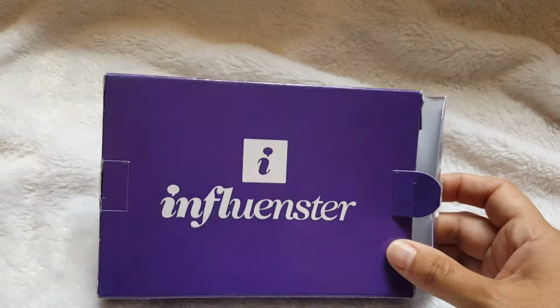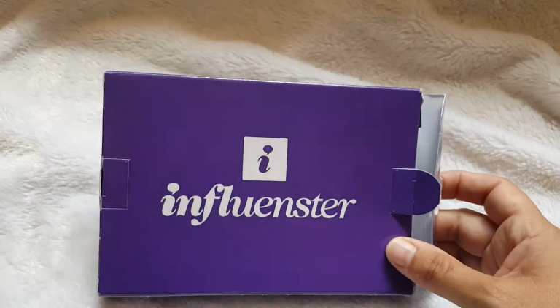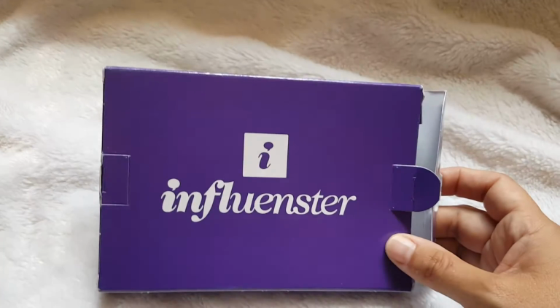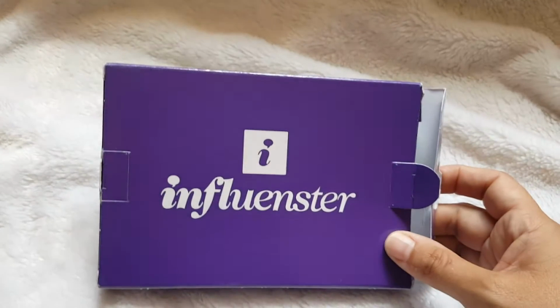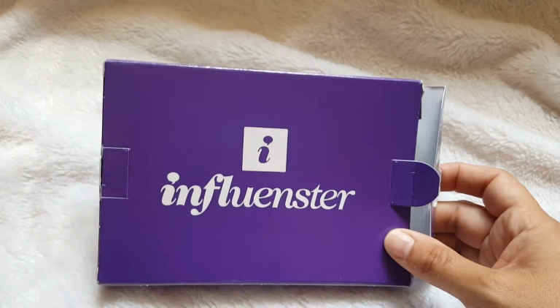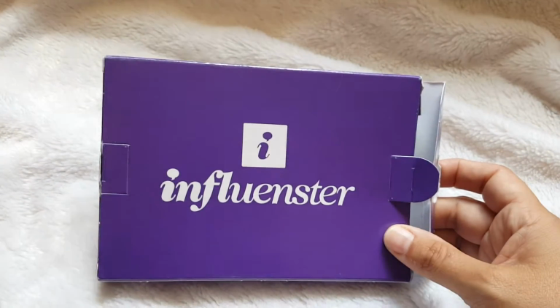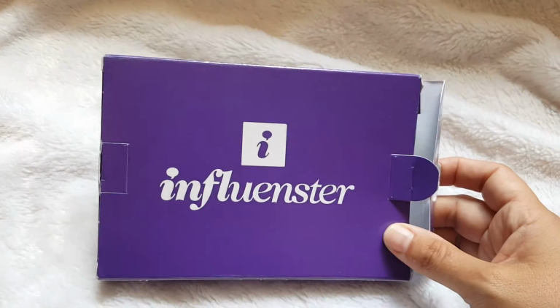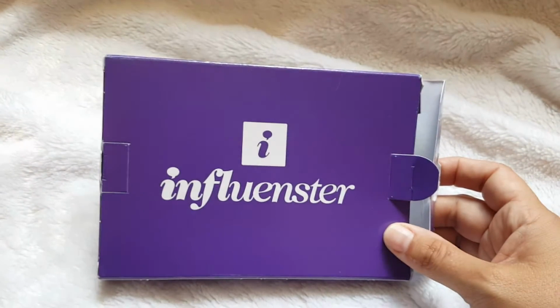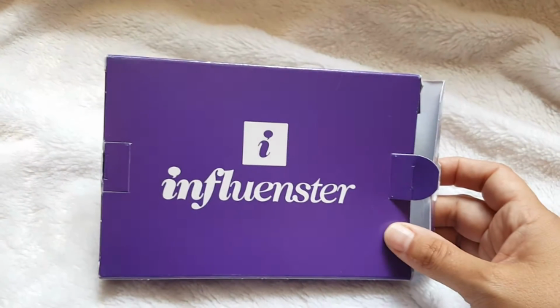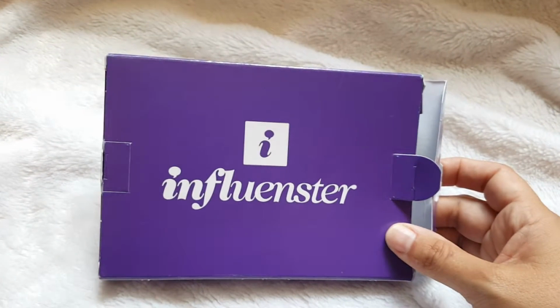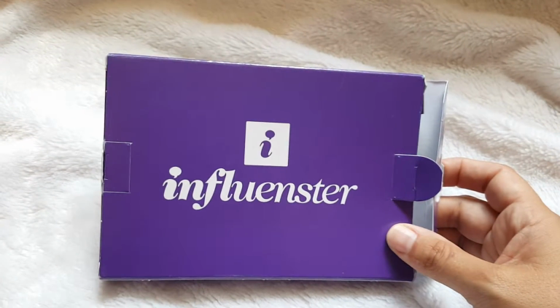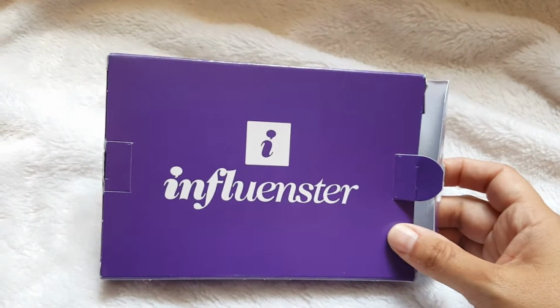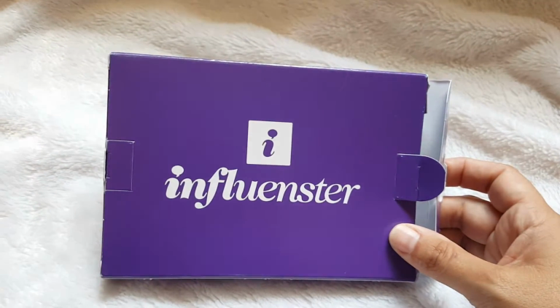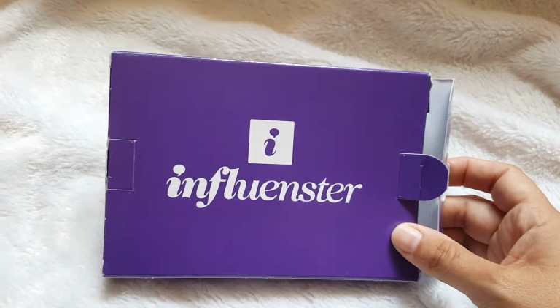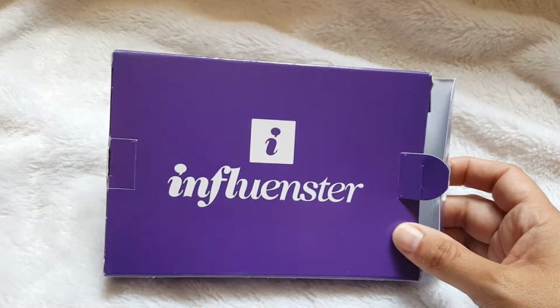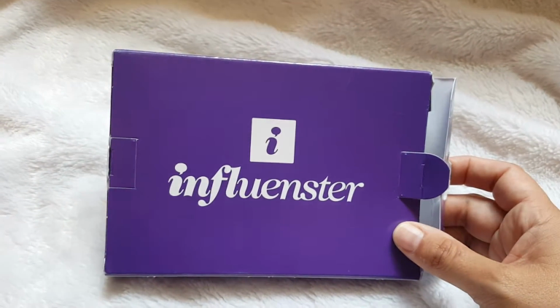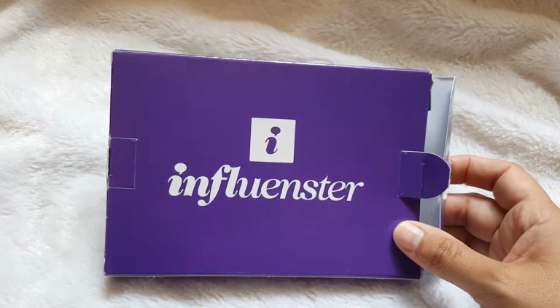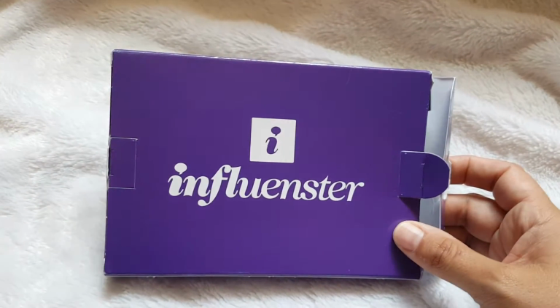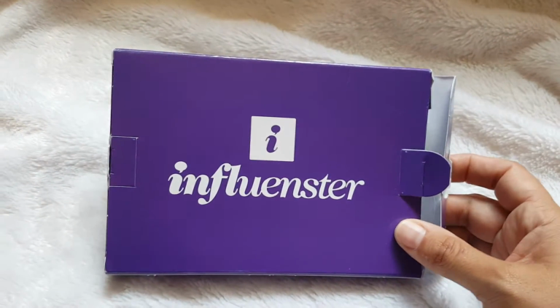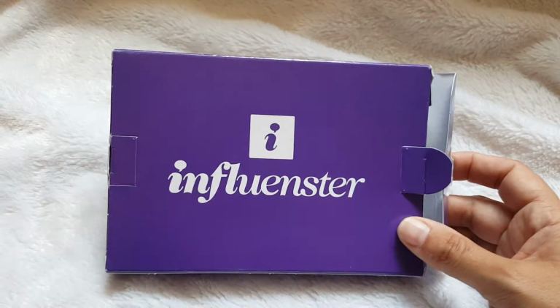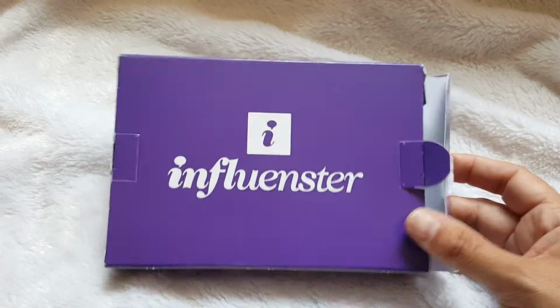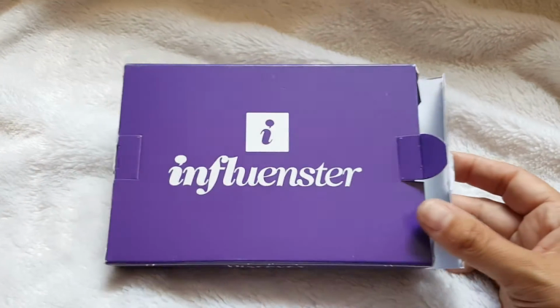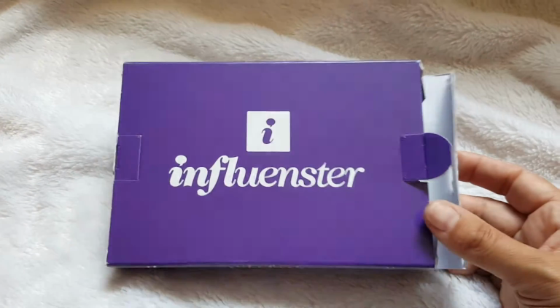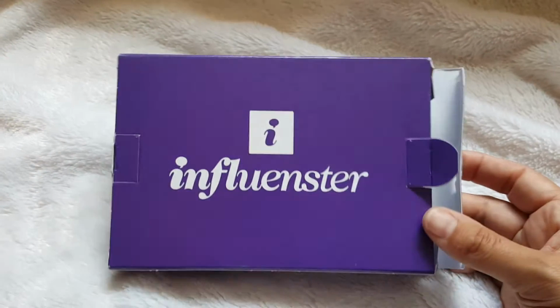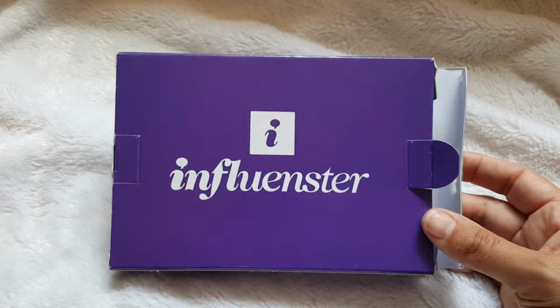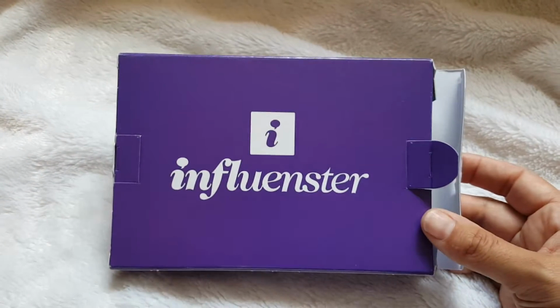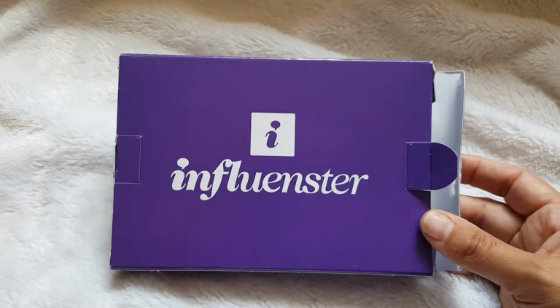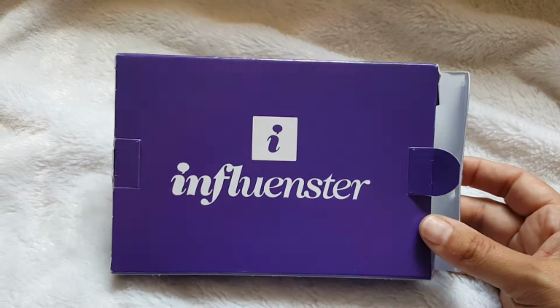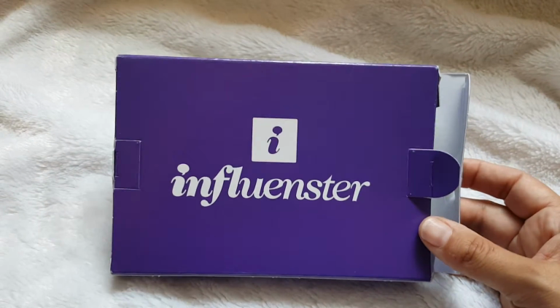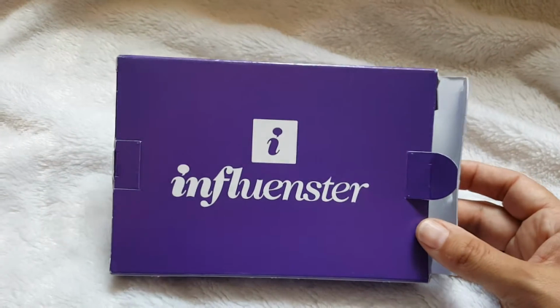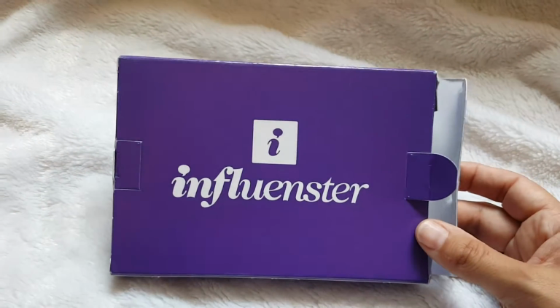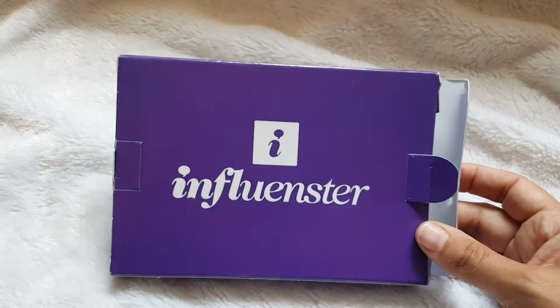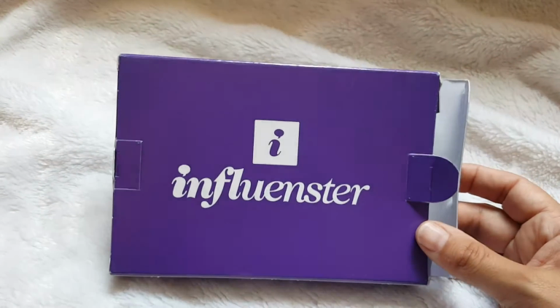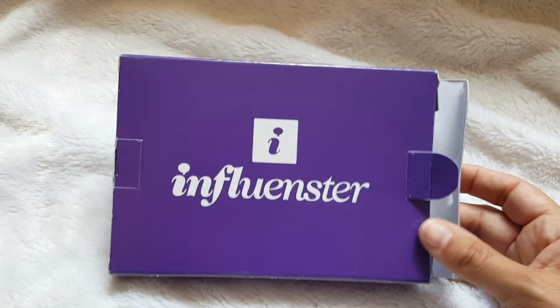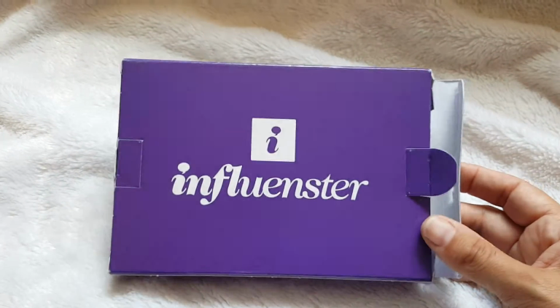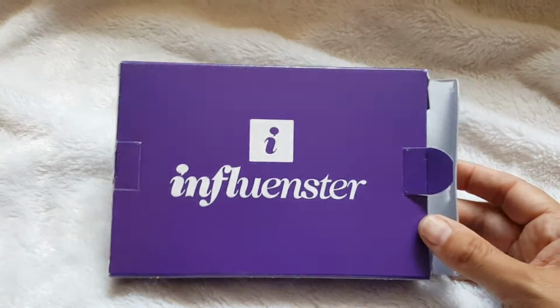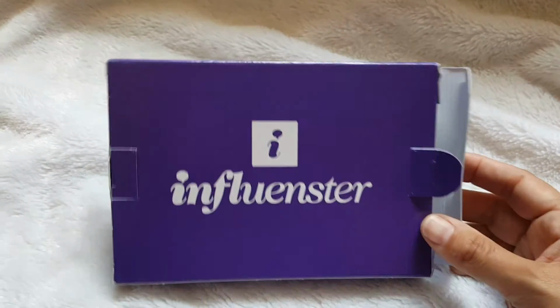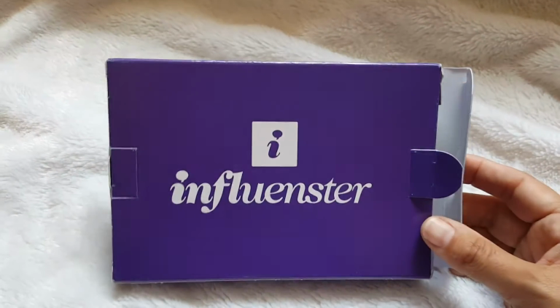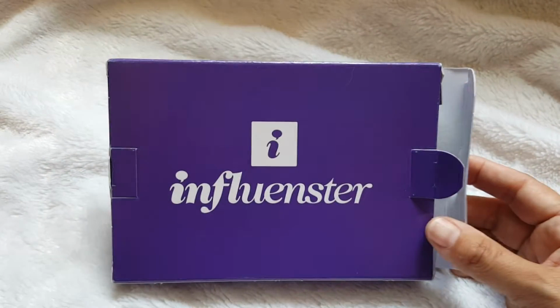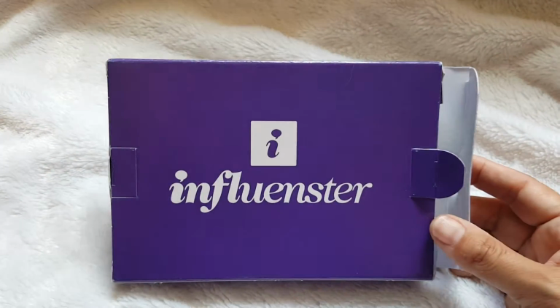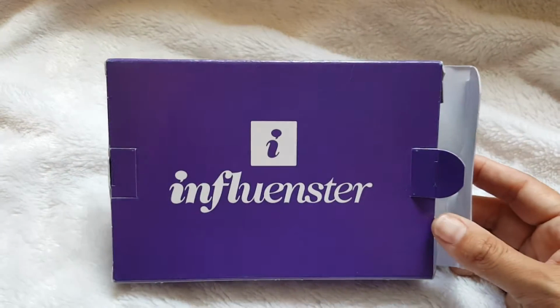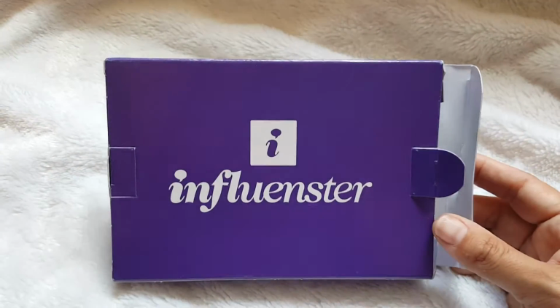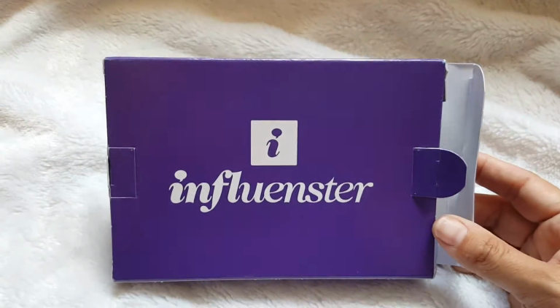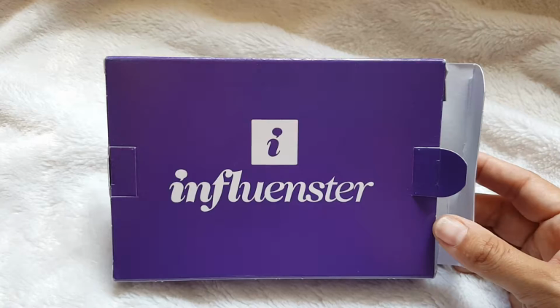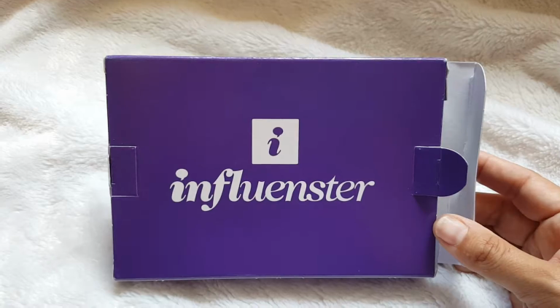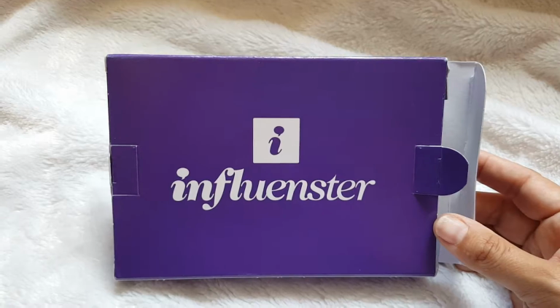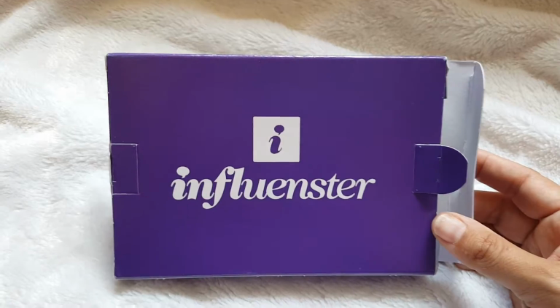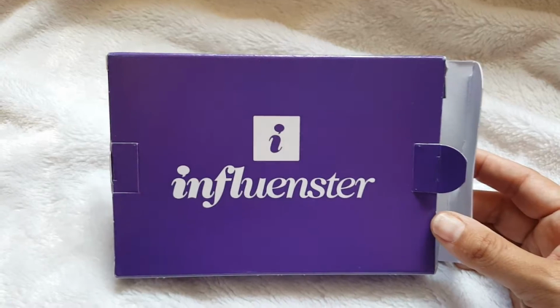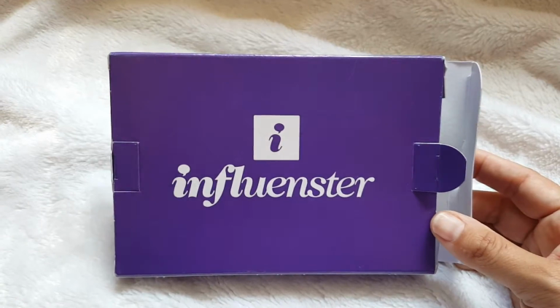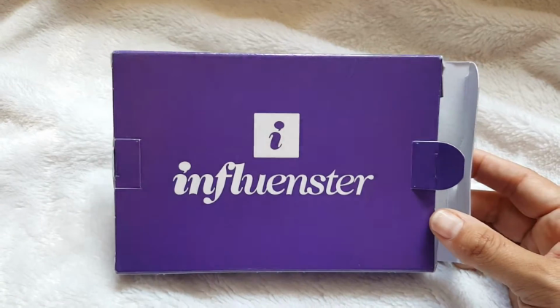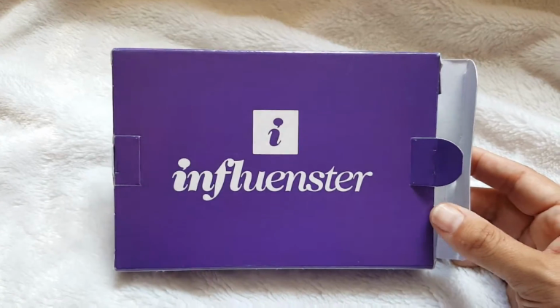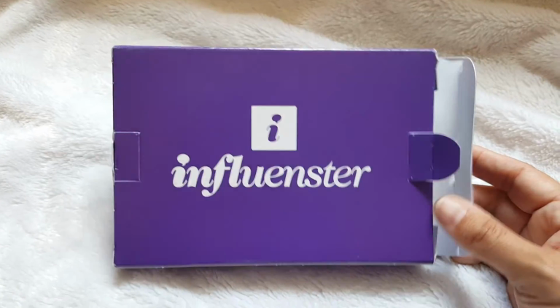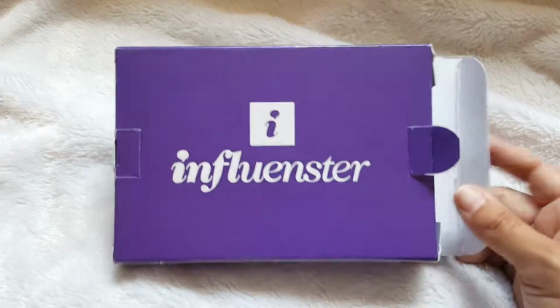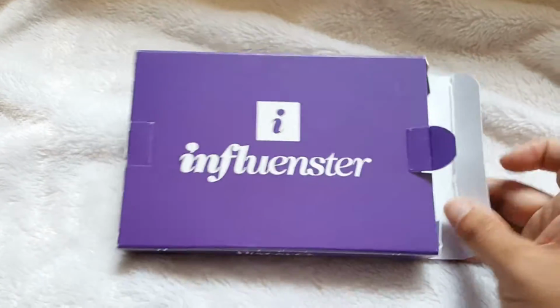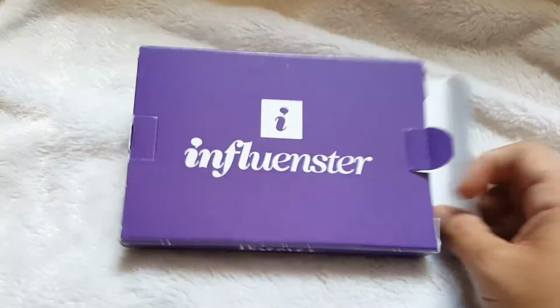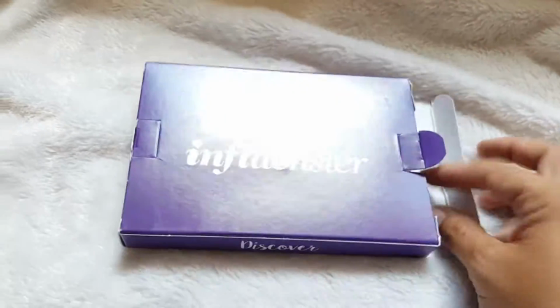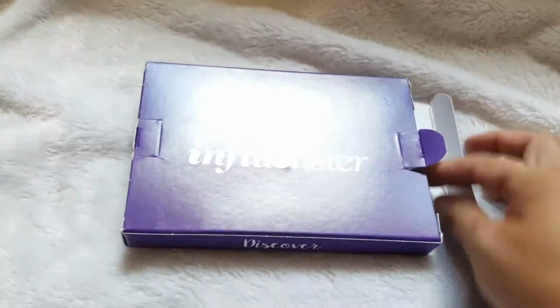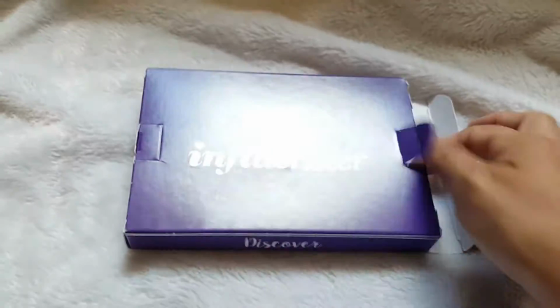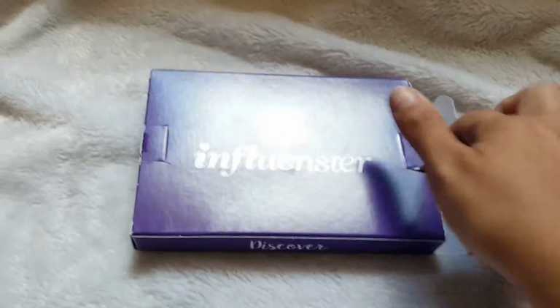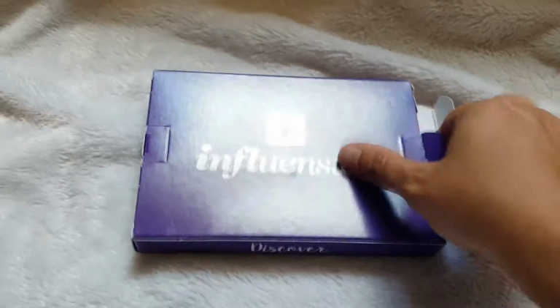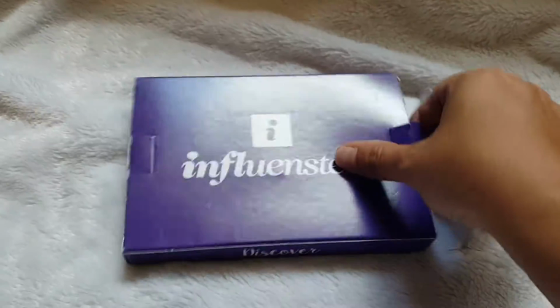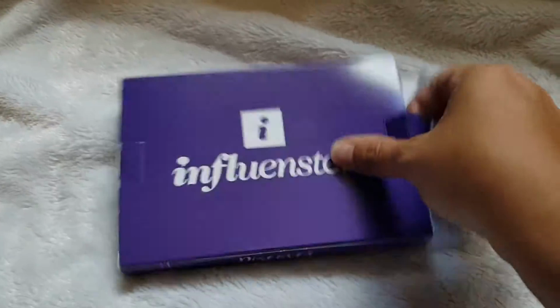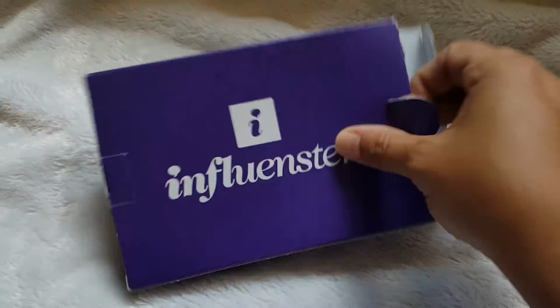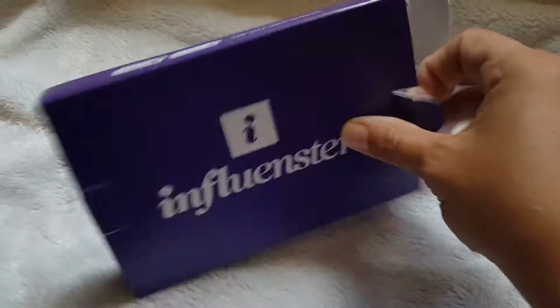Hi guys, this is Shauna with Adventures in My Family of Eight and today I just wanted to do a quick unboxing of this Influenster box that I got.